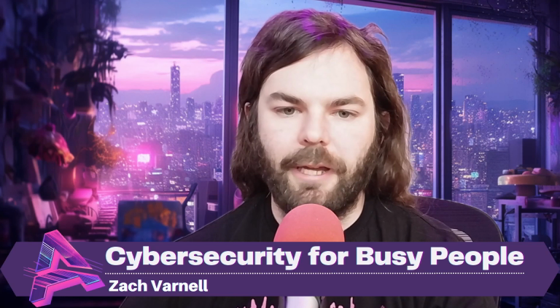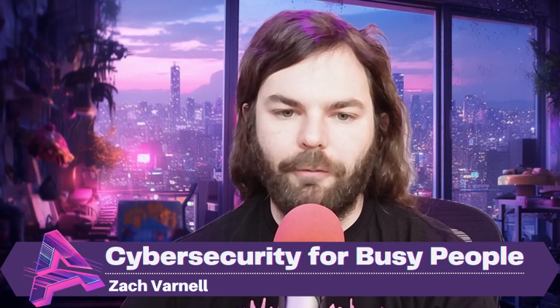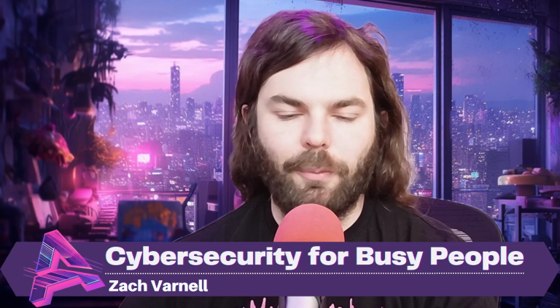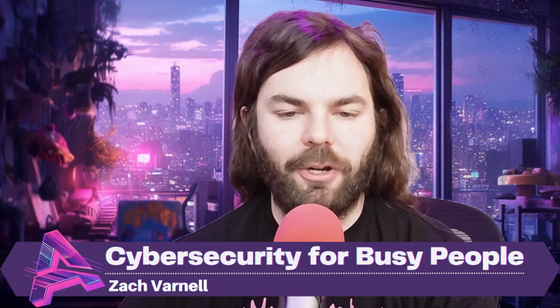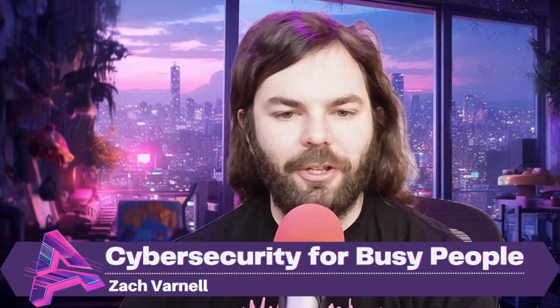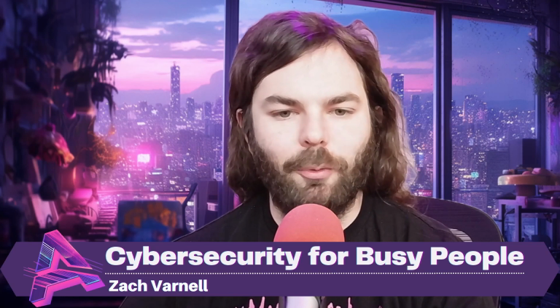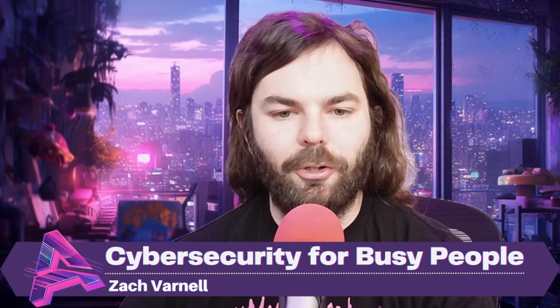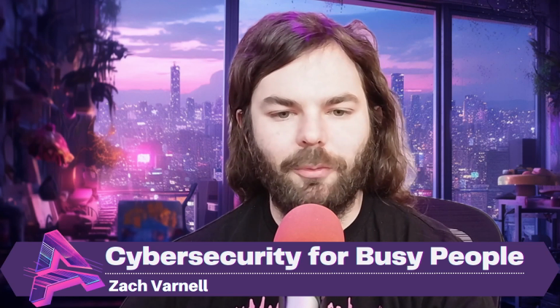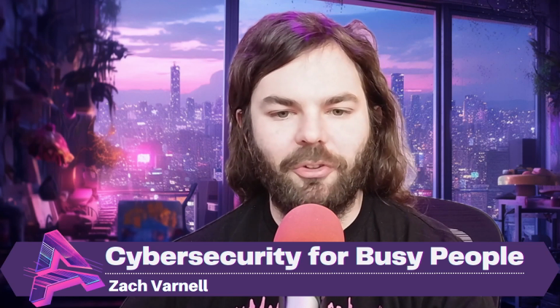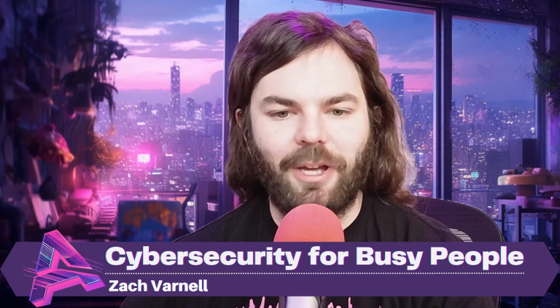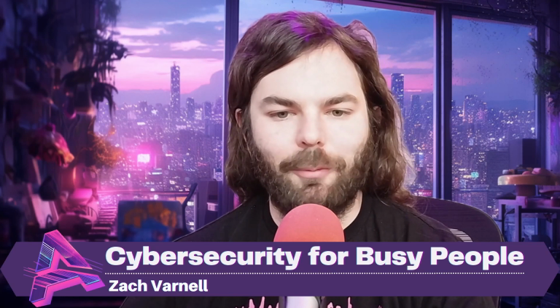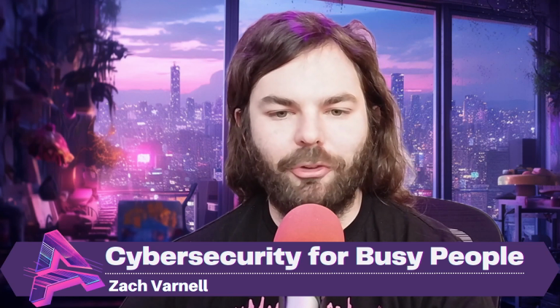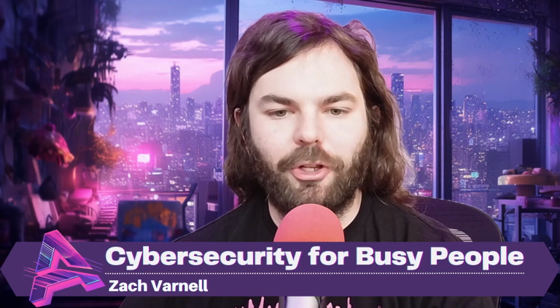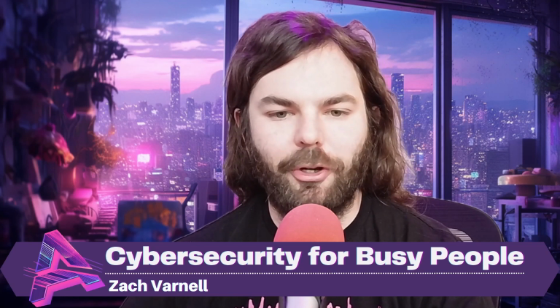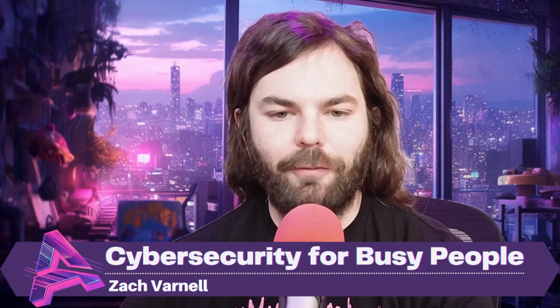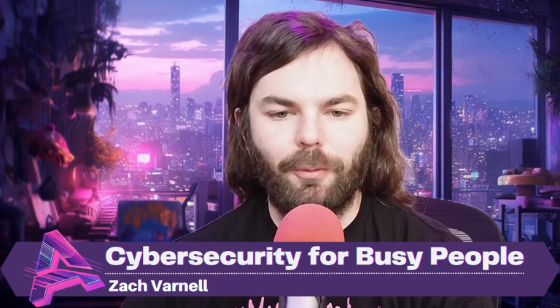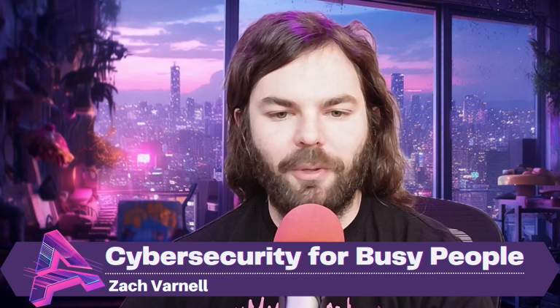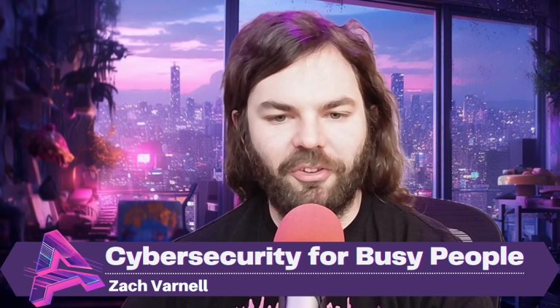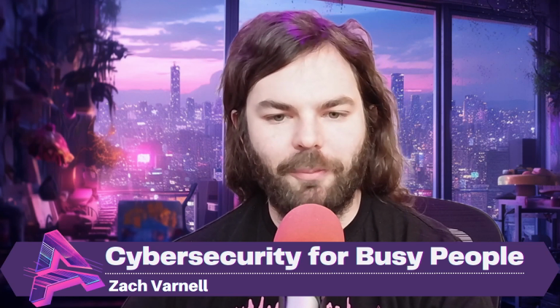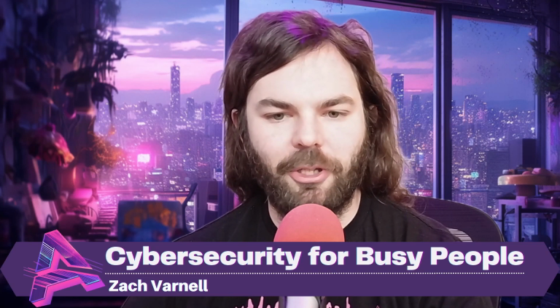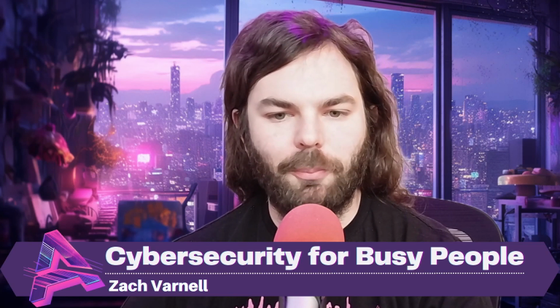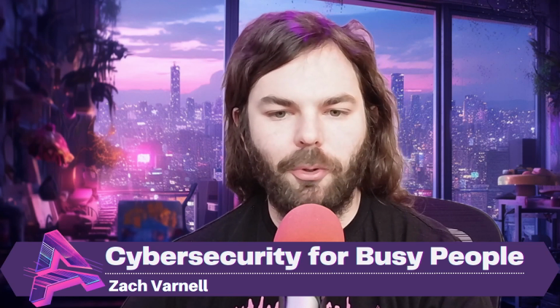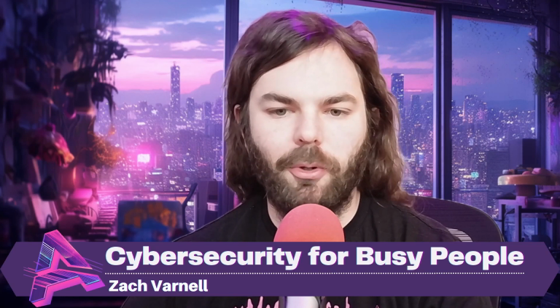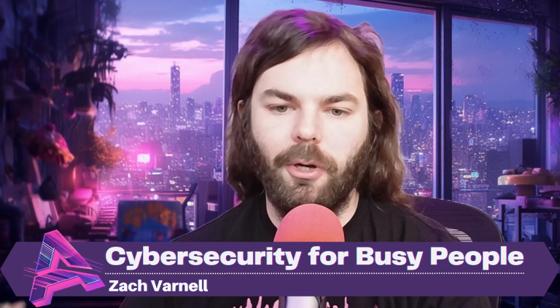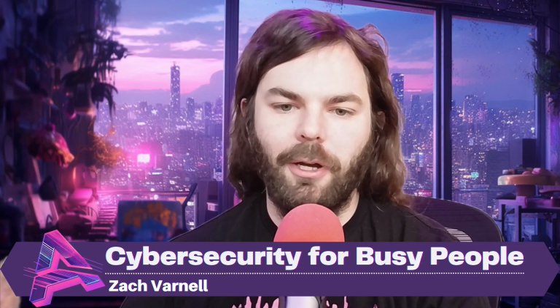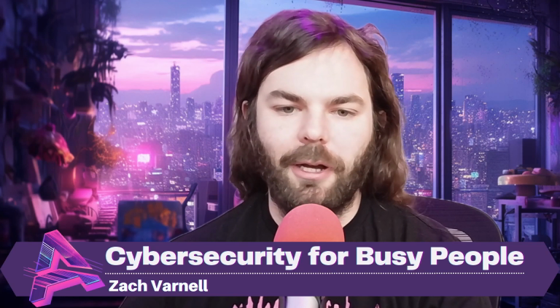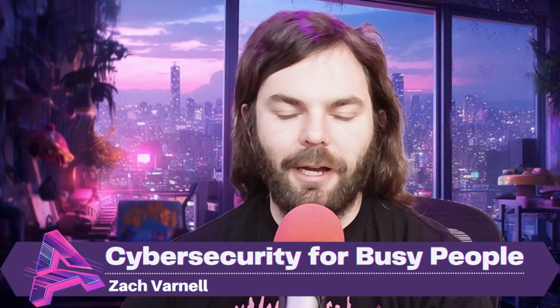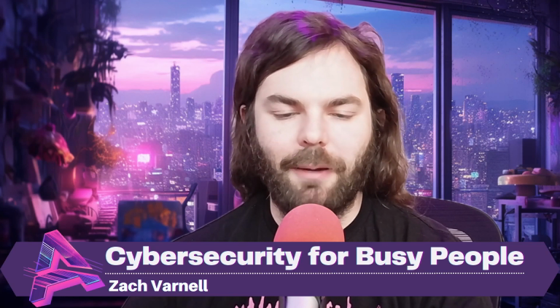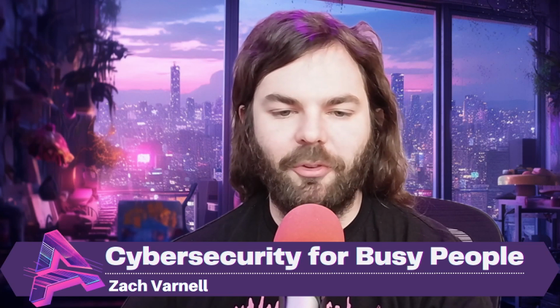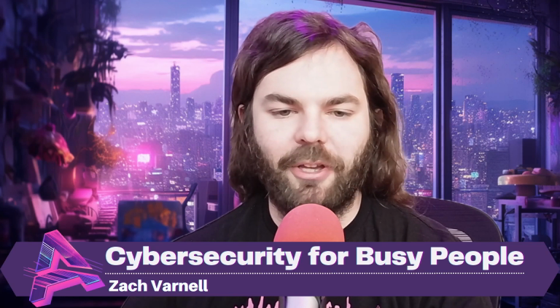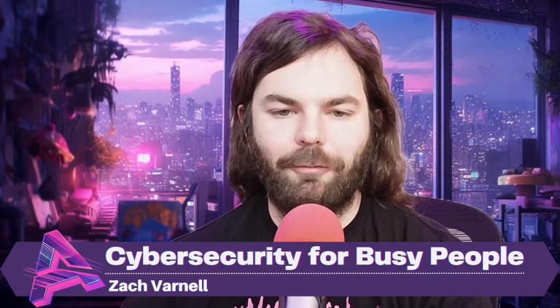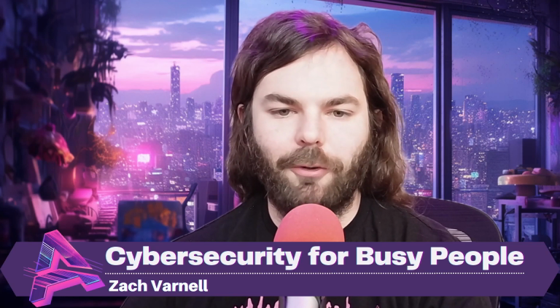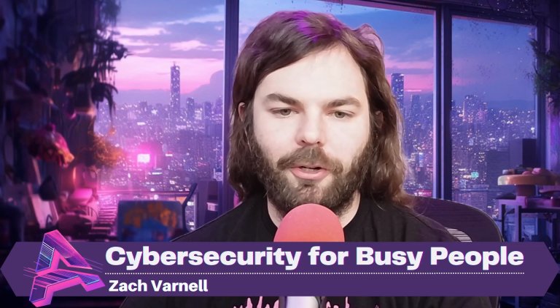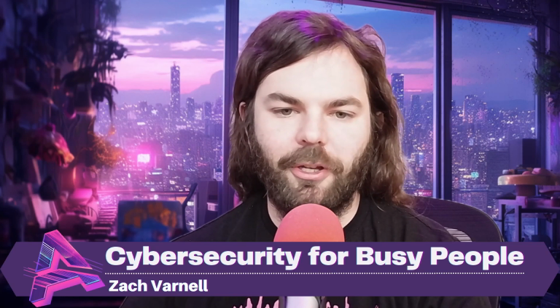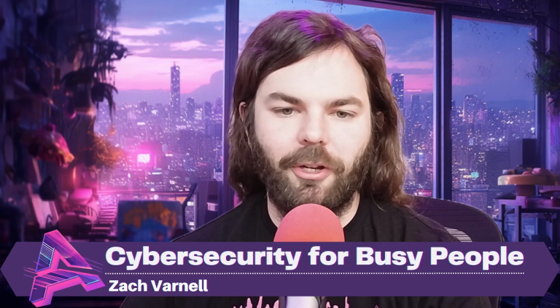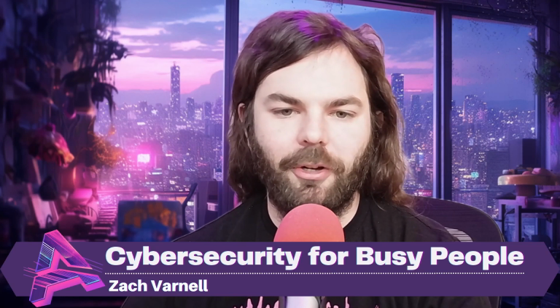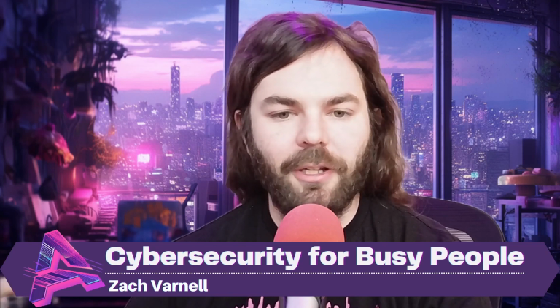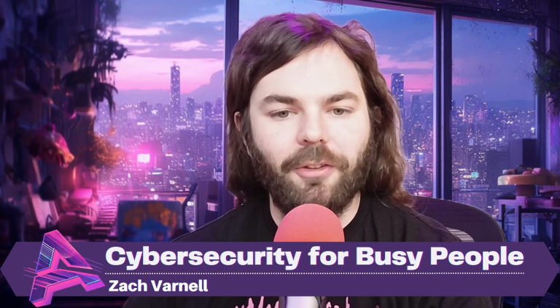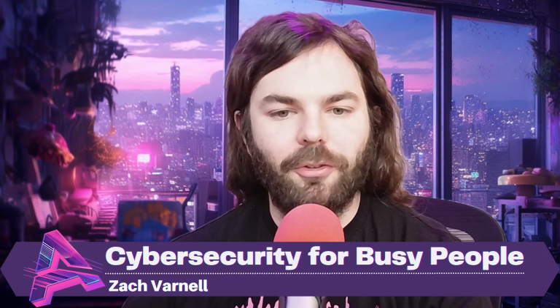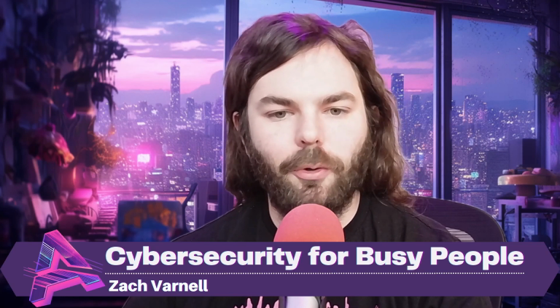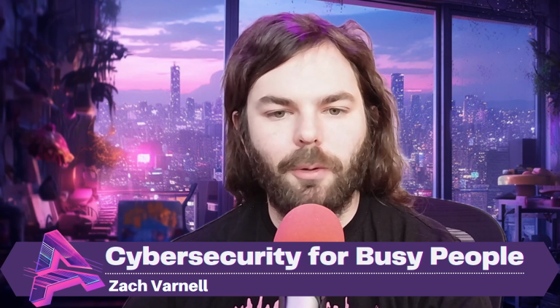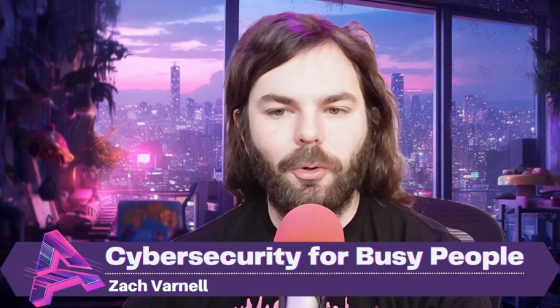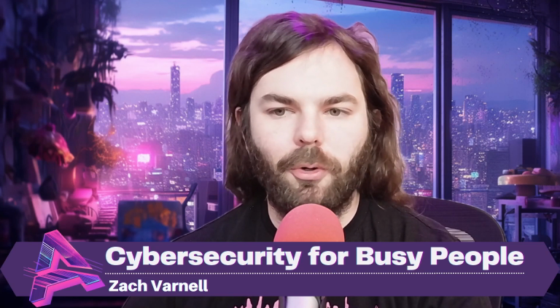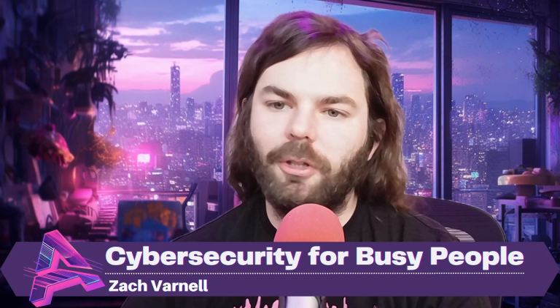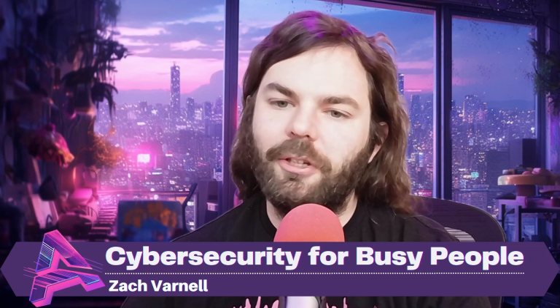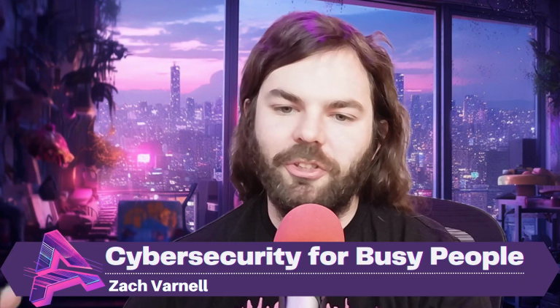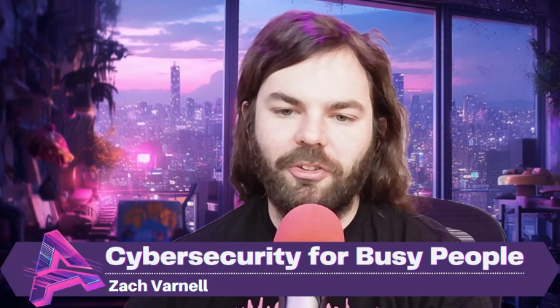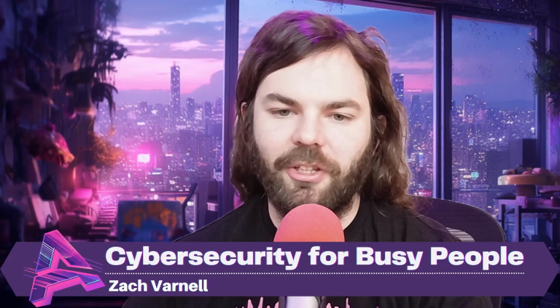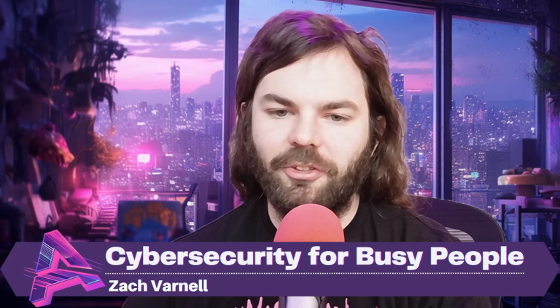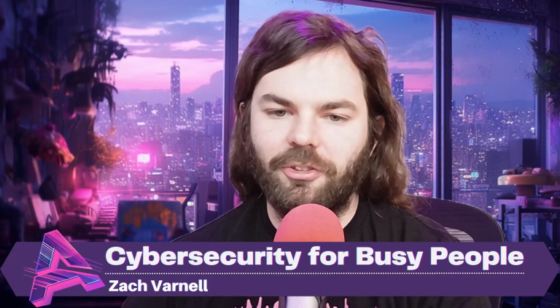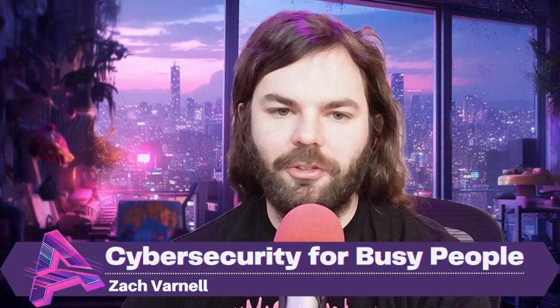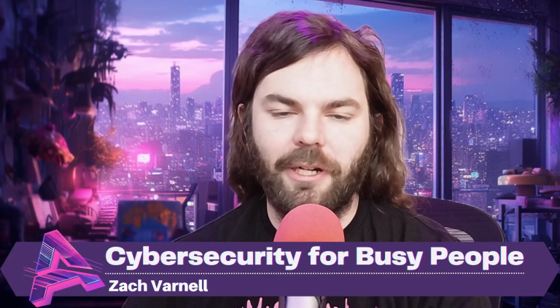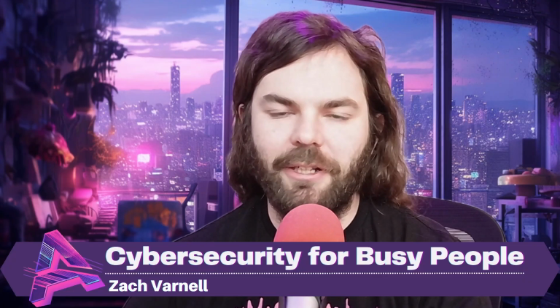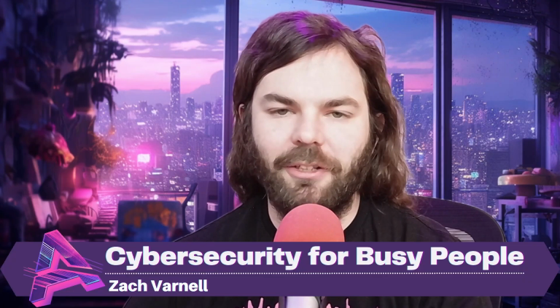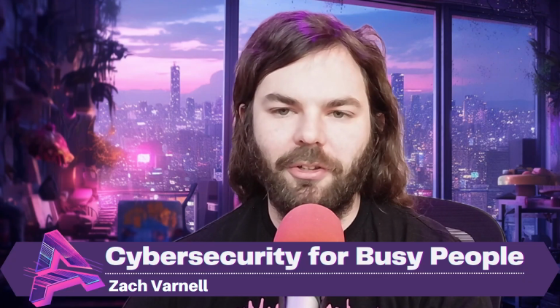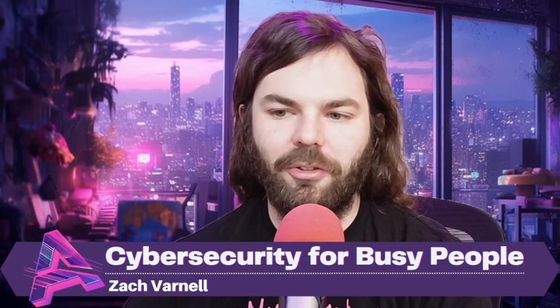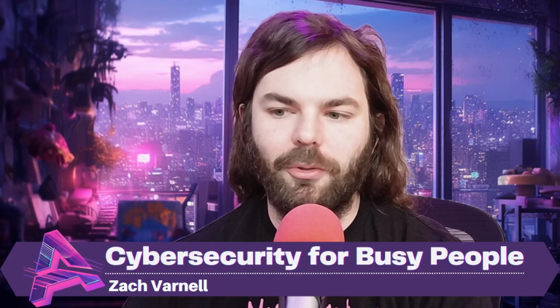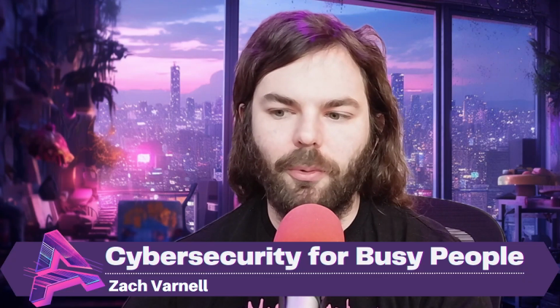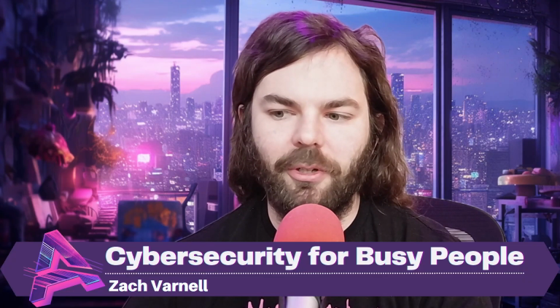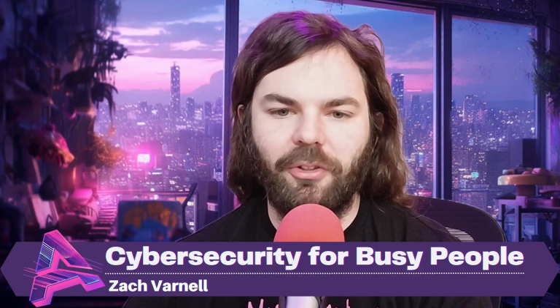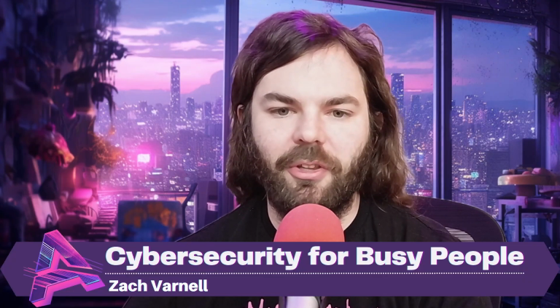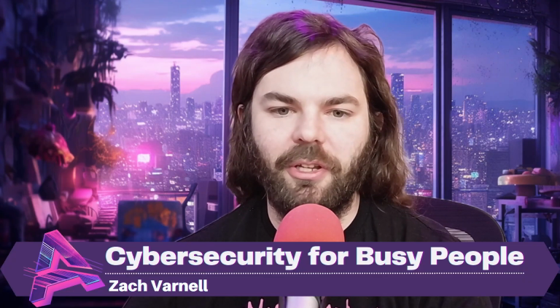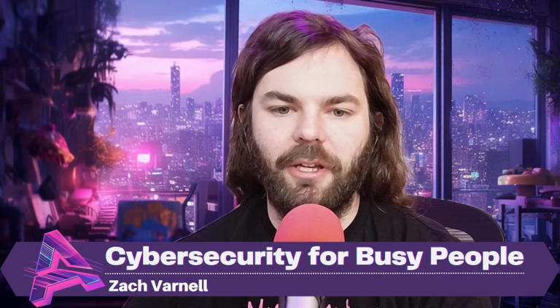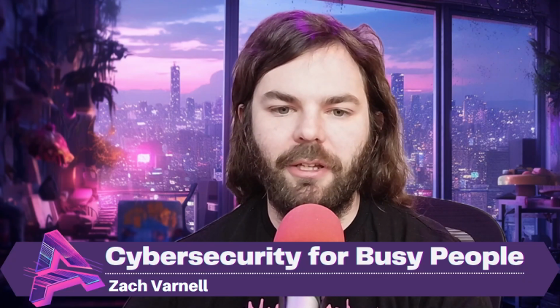Hey everybody, welcome to Cybersecurity for Busy People. I'm Zach Varnell, and as normal, let's just get straight into the stories of the day.